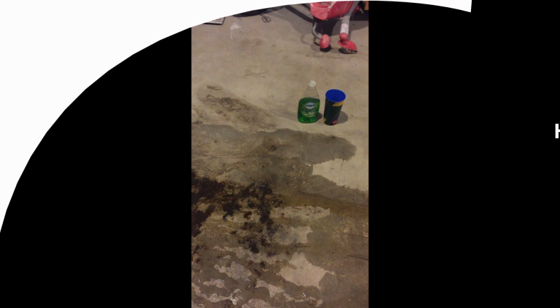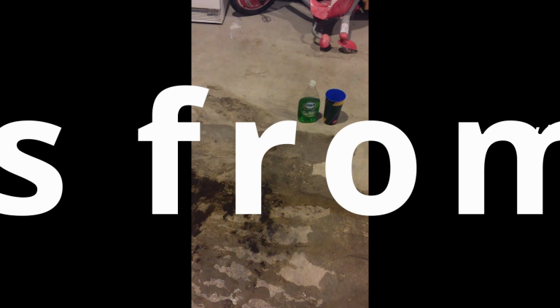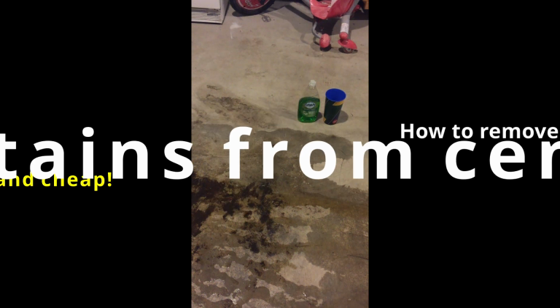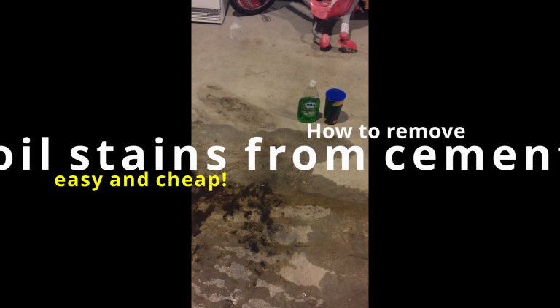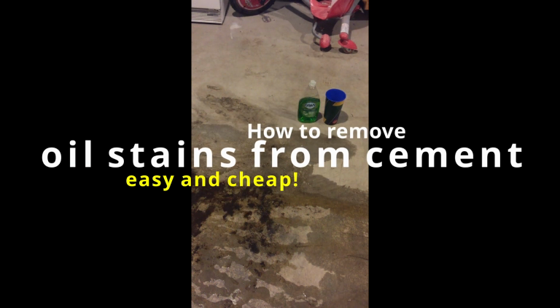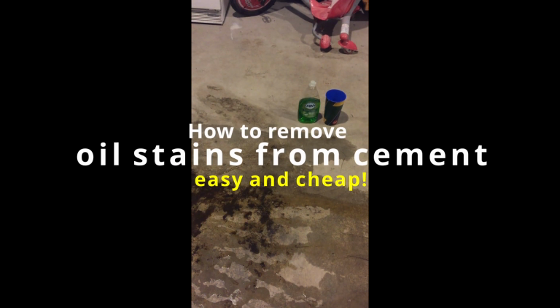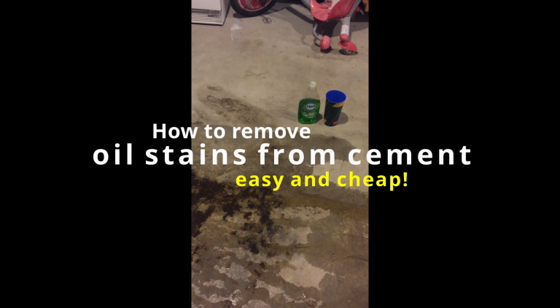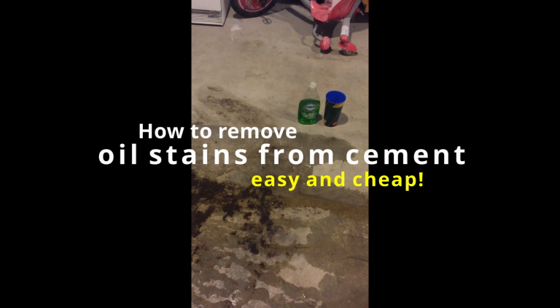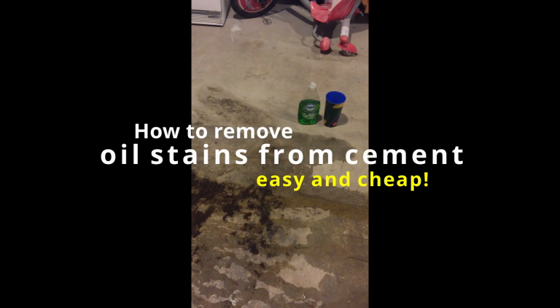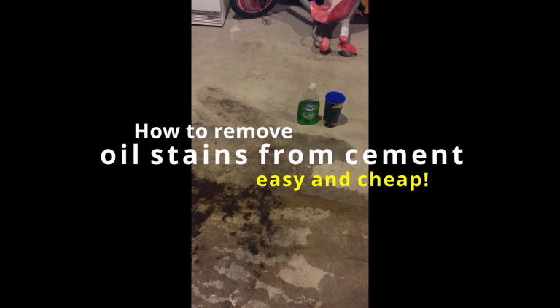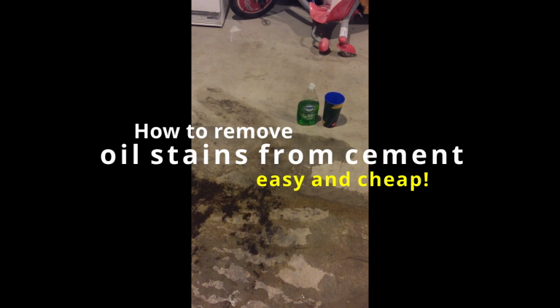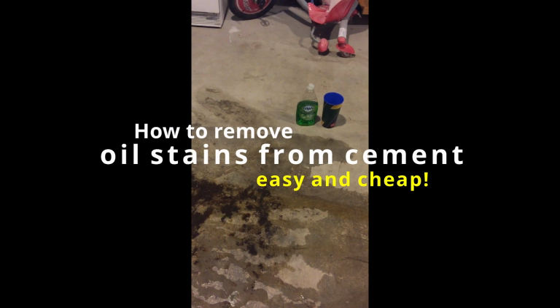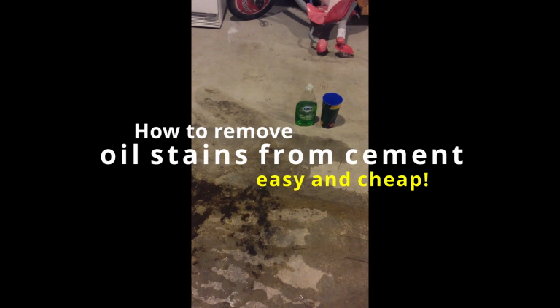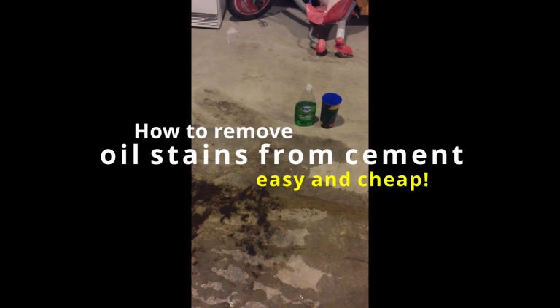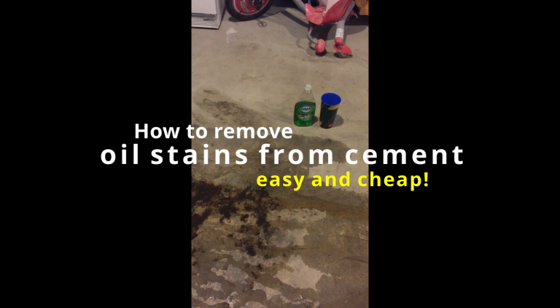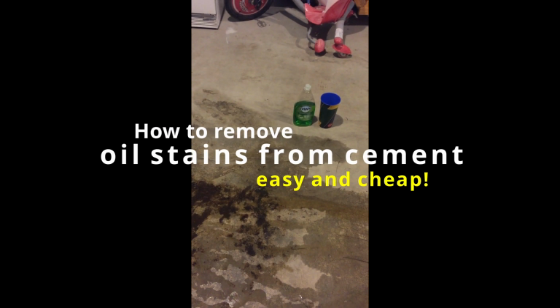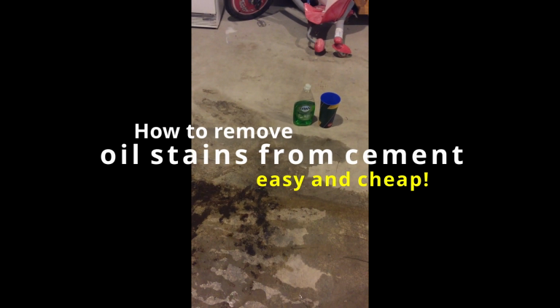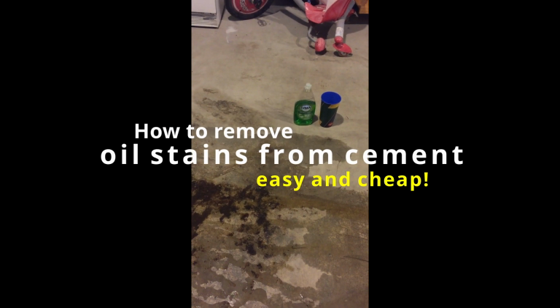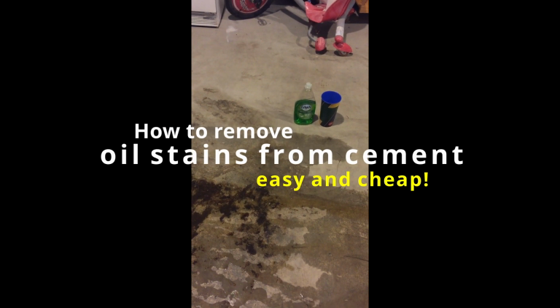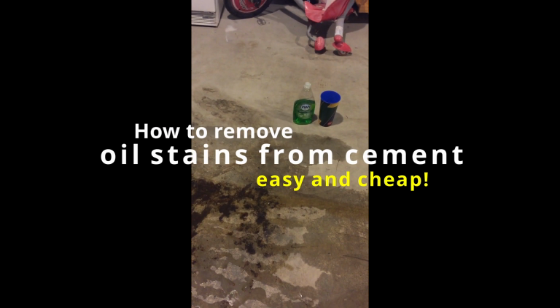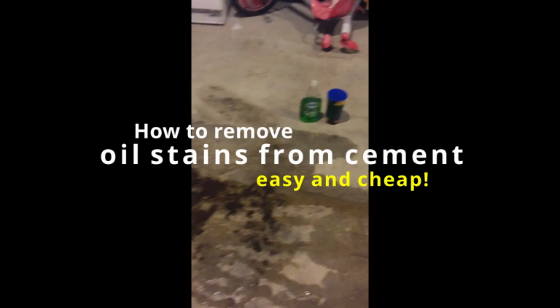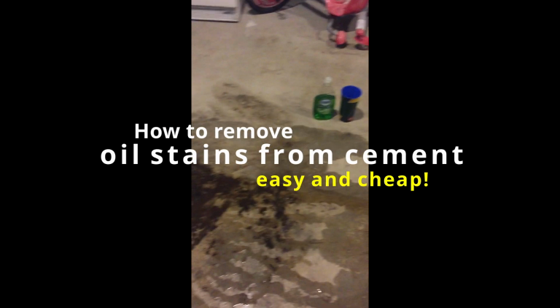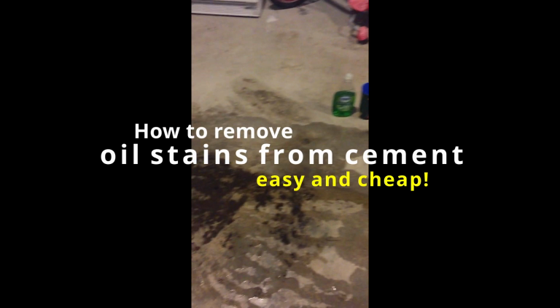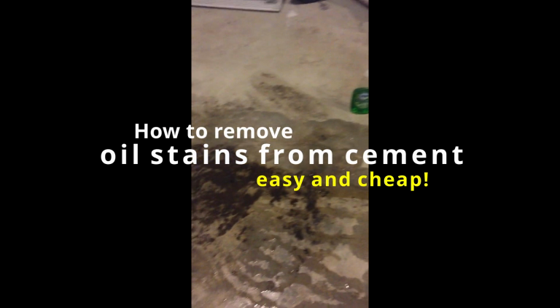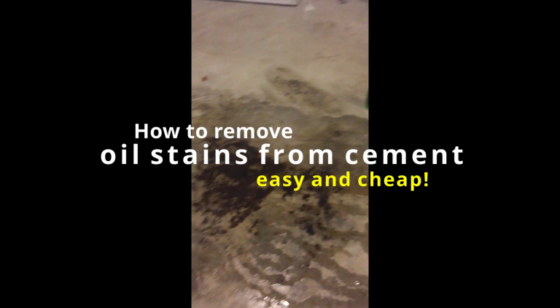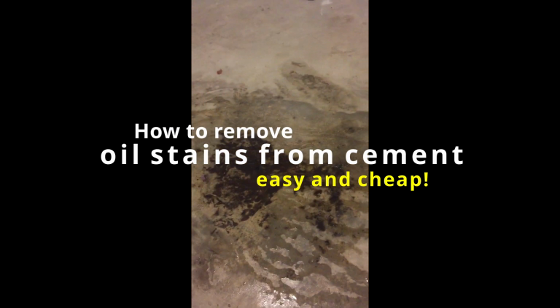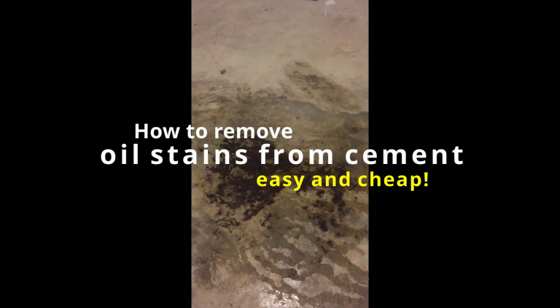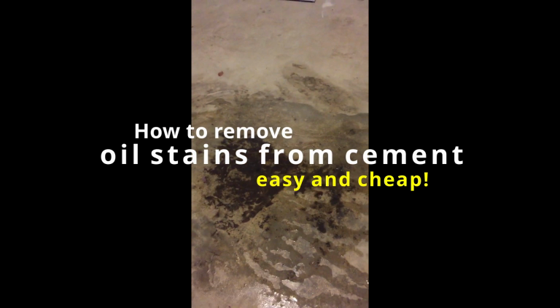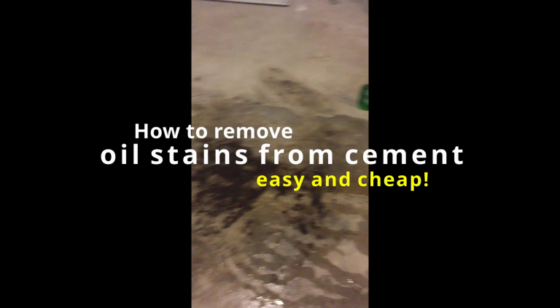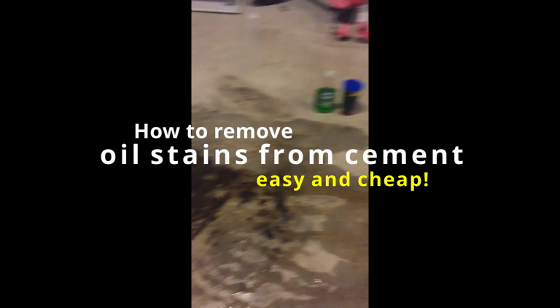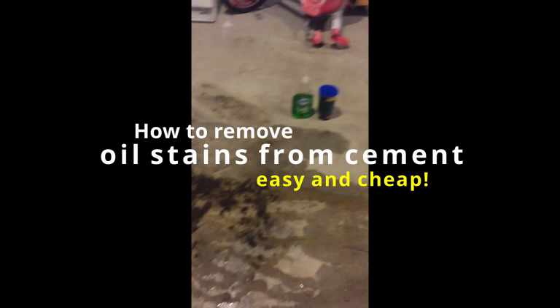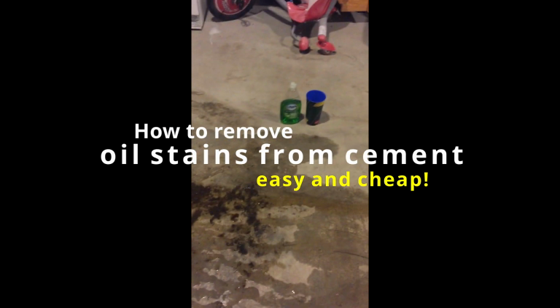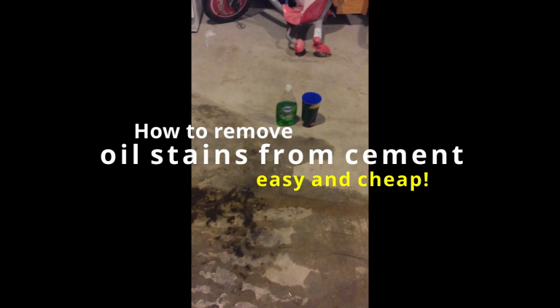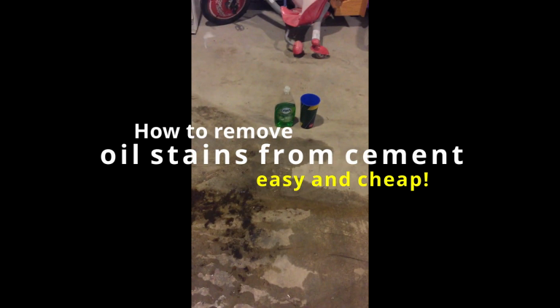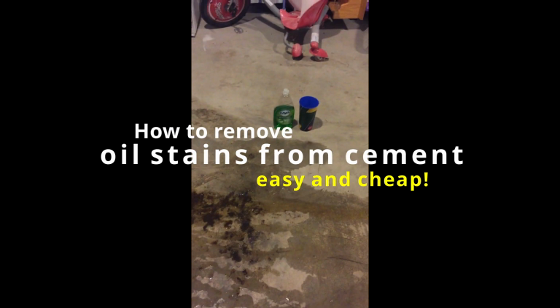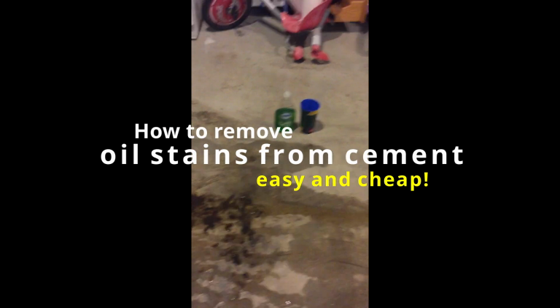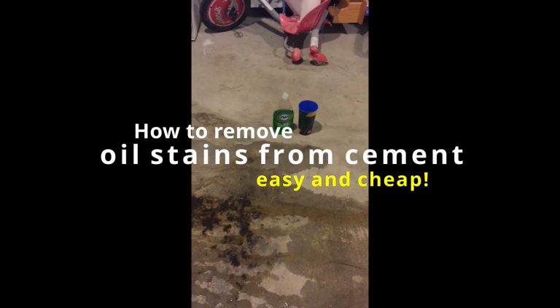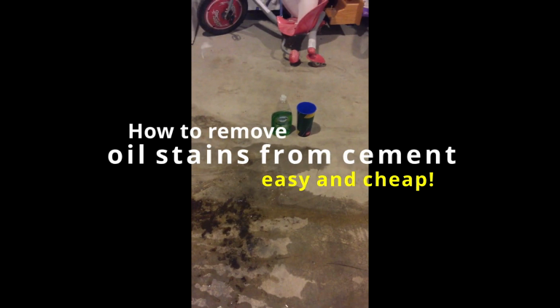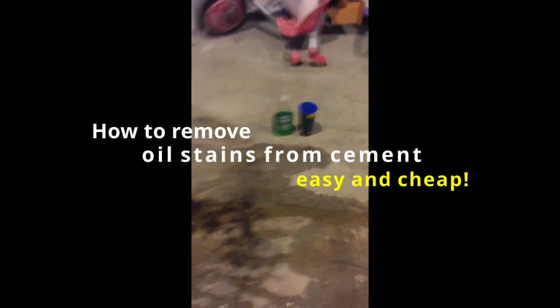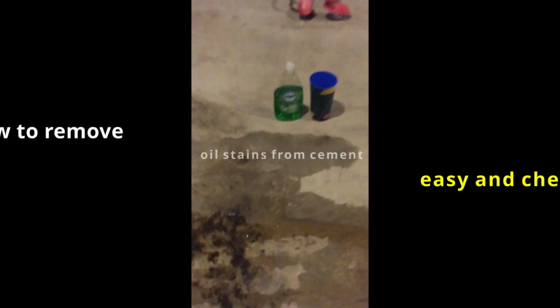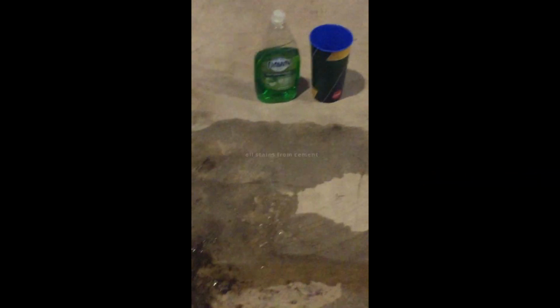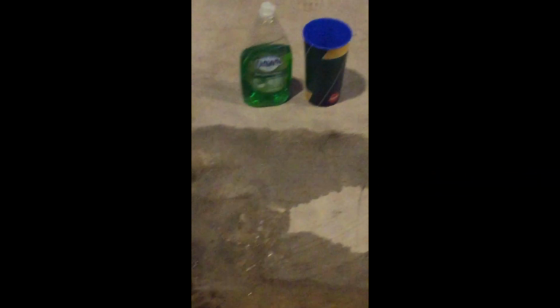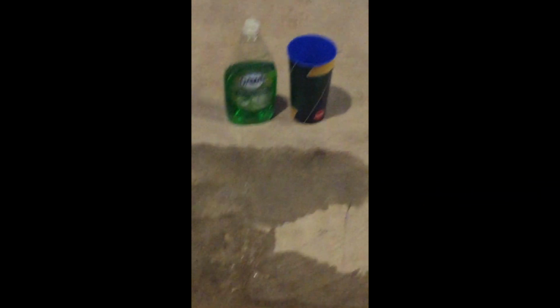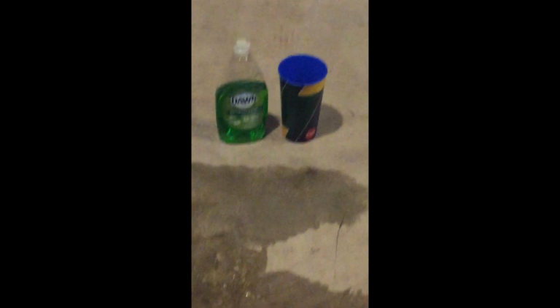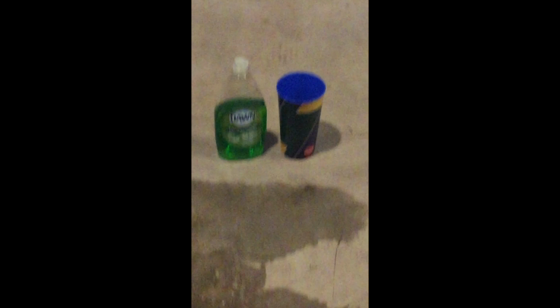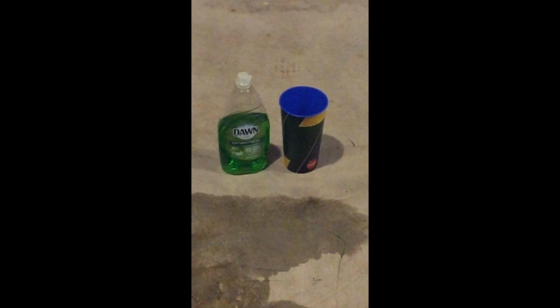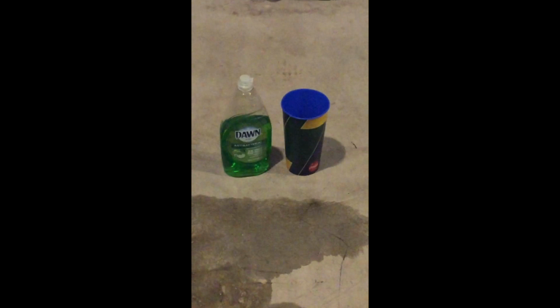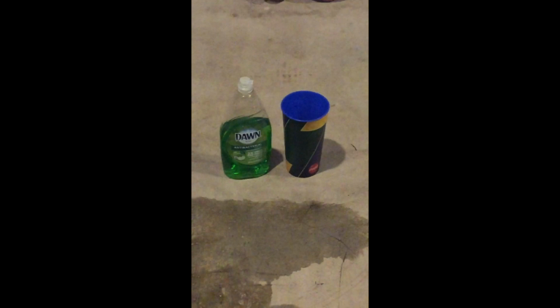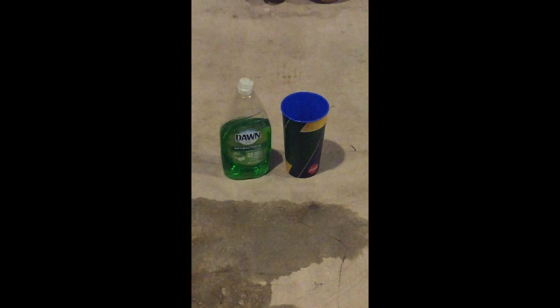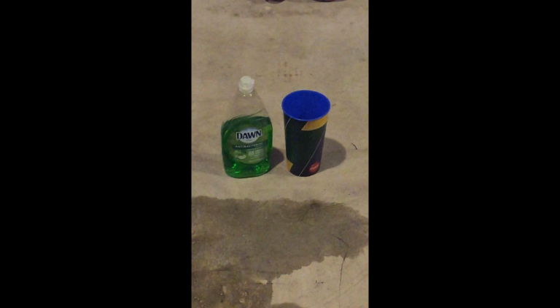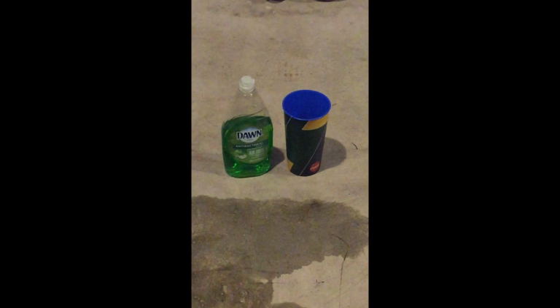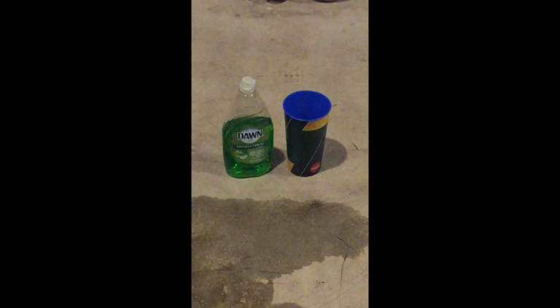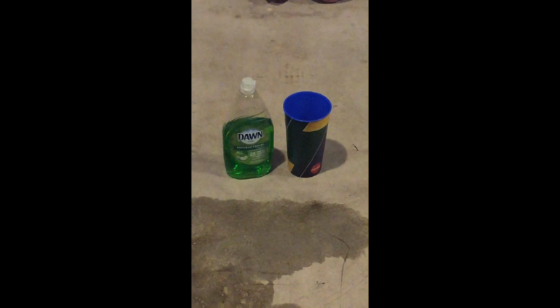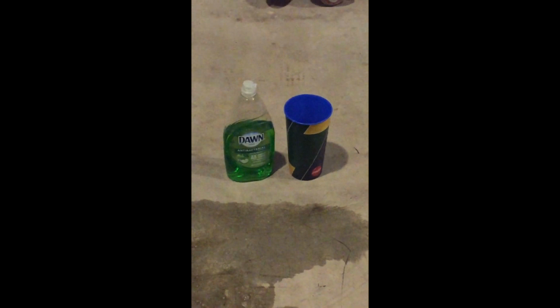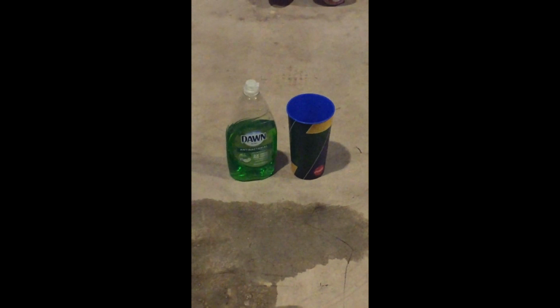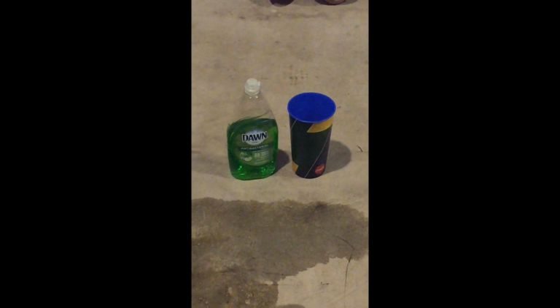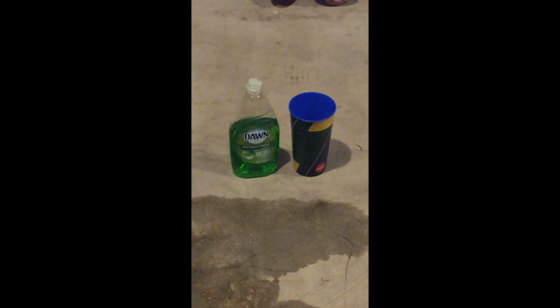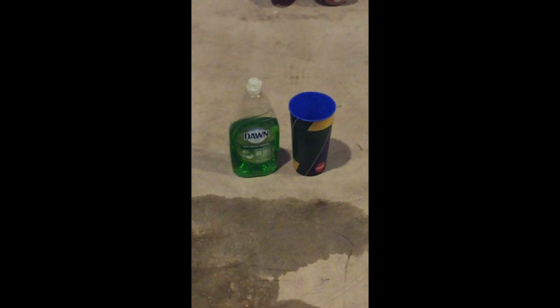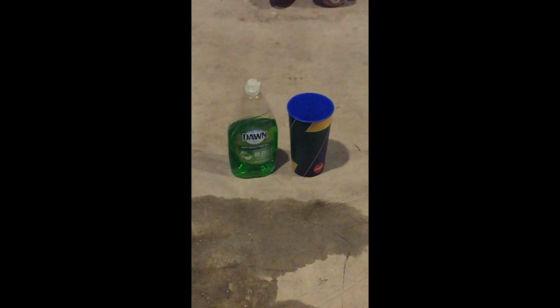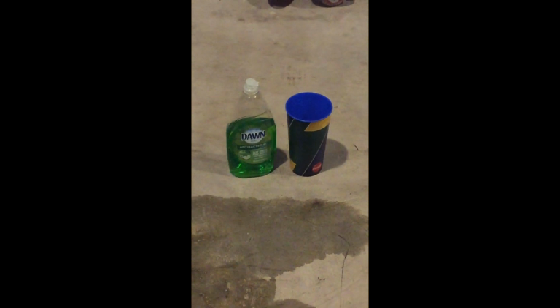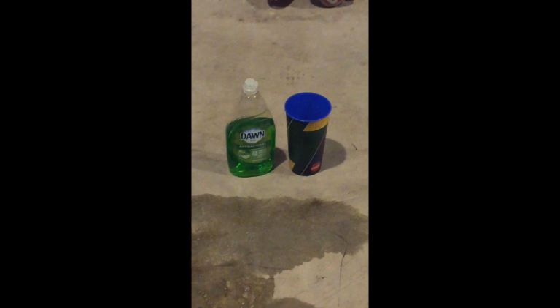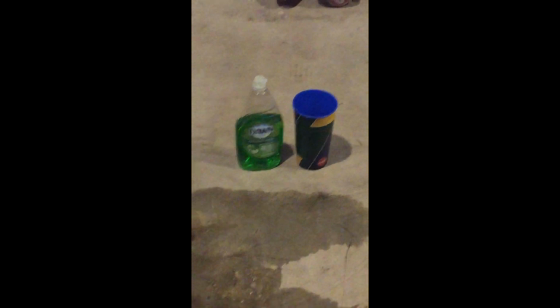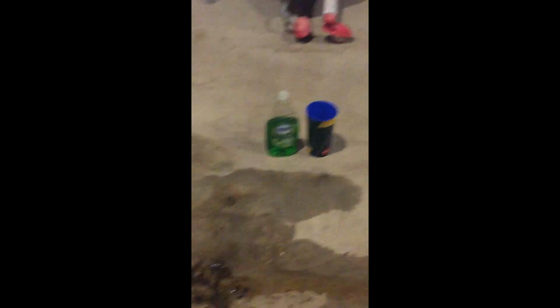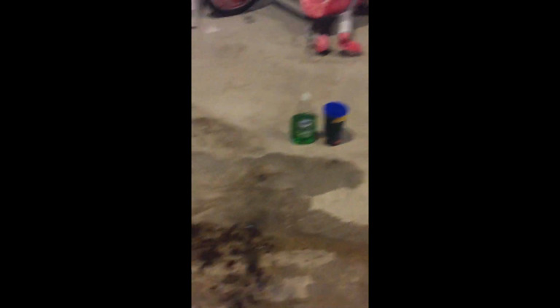How to remove oil stains from cement by using Dawn liquid soap and a cup of boiling water.